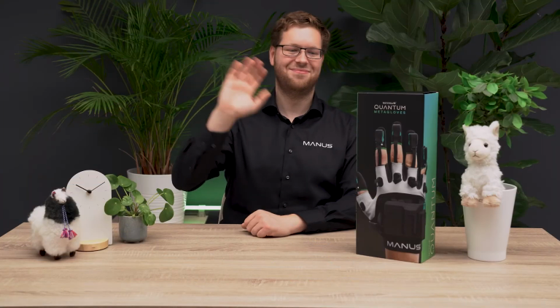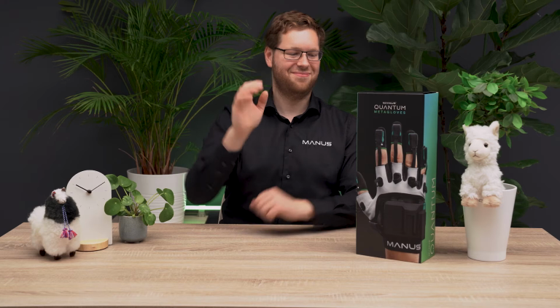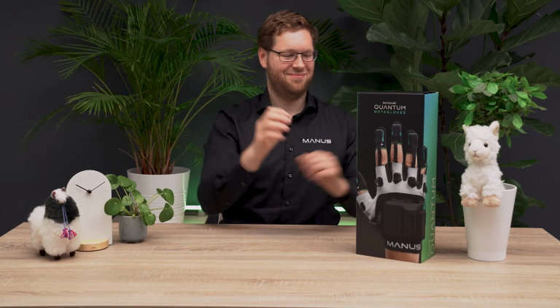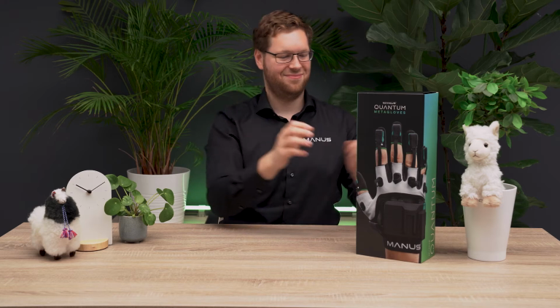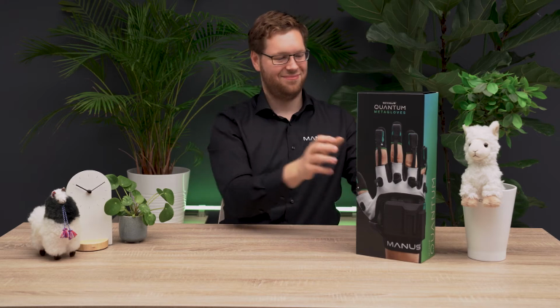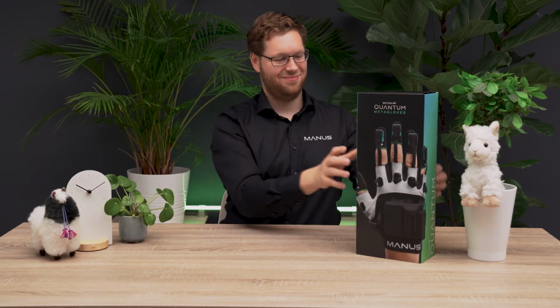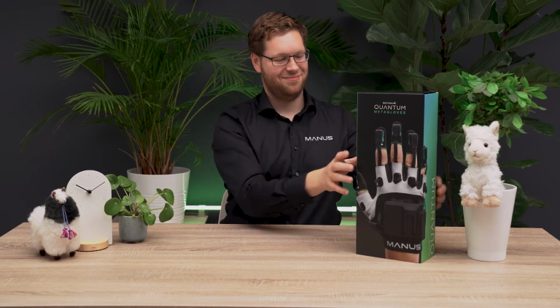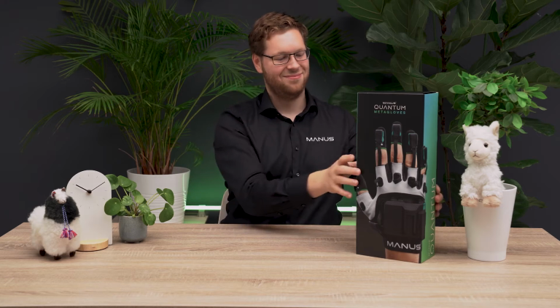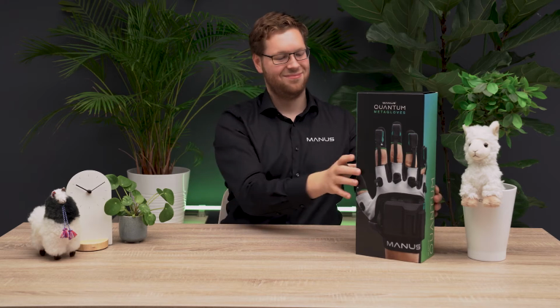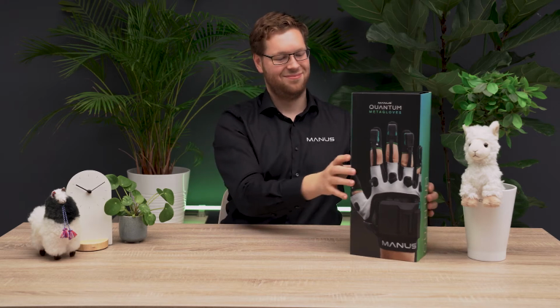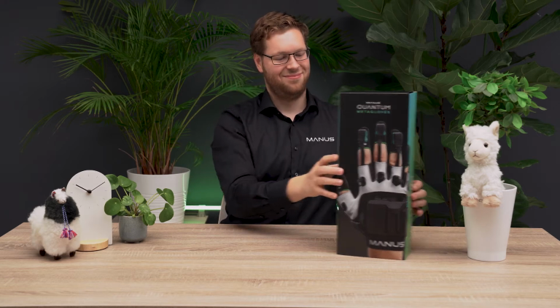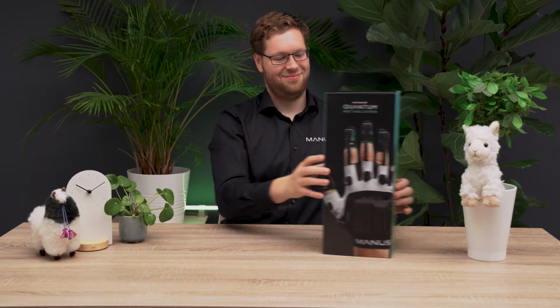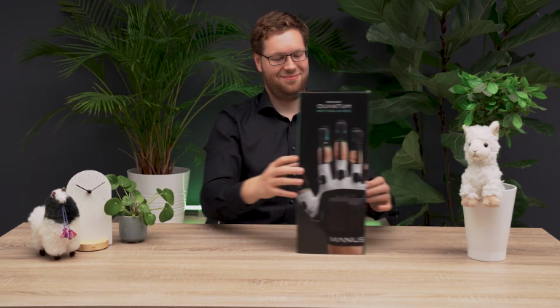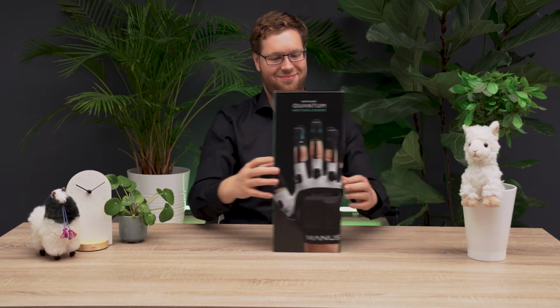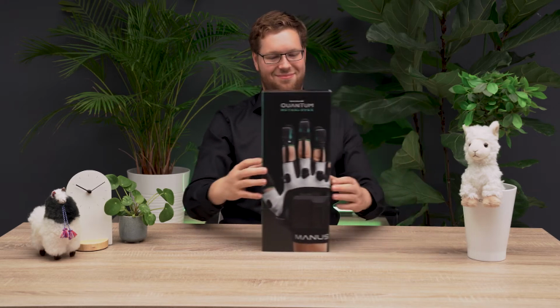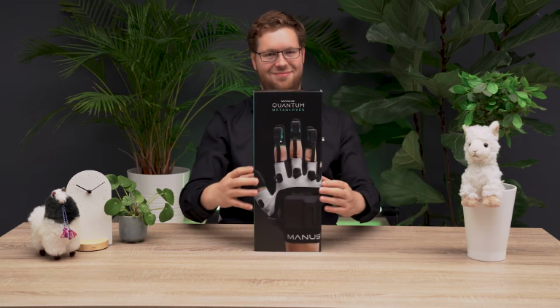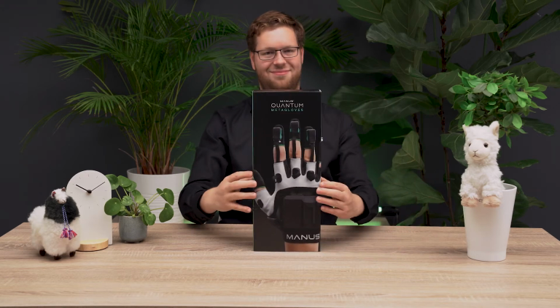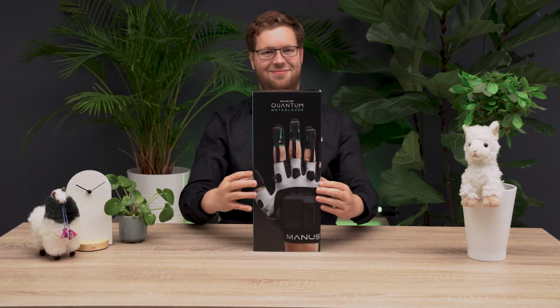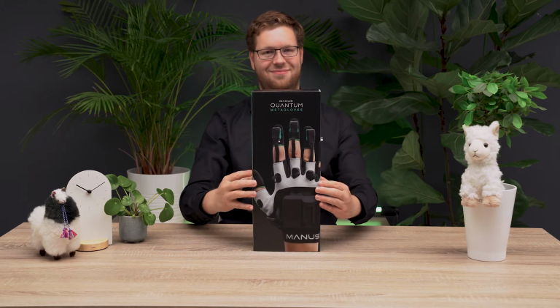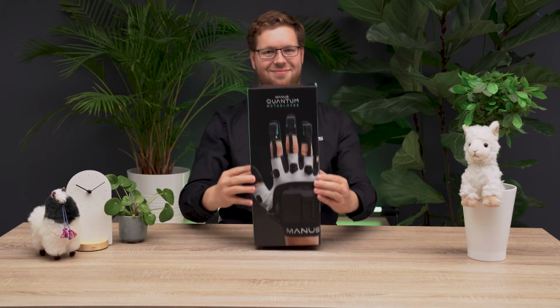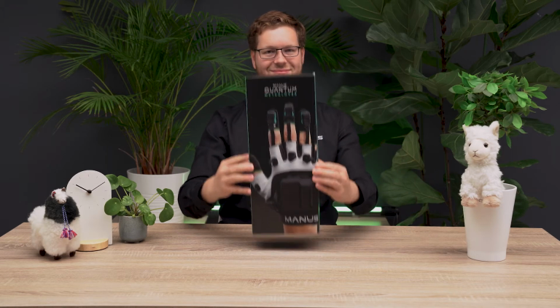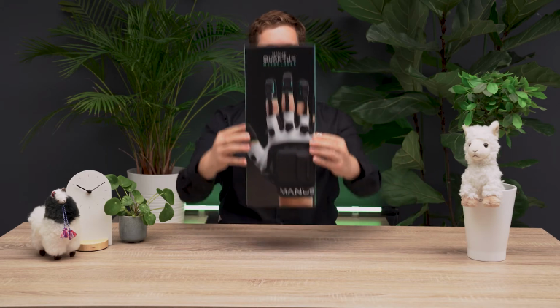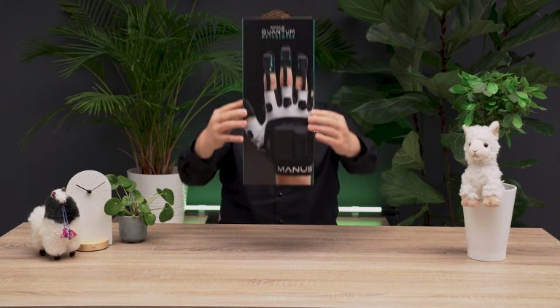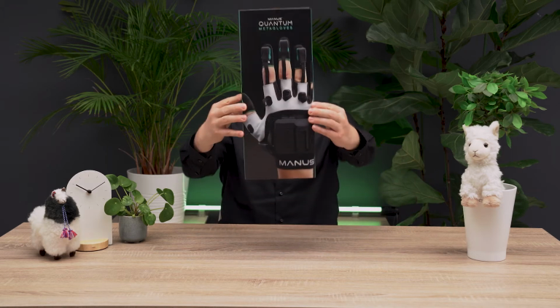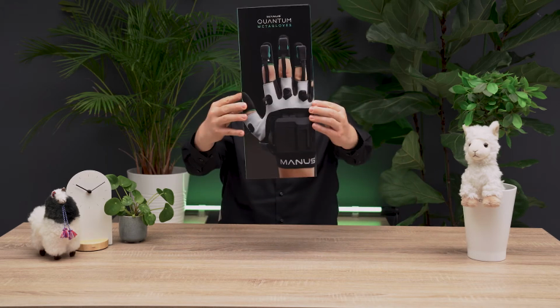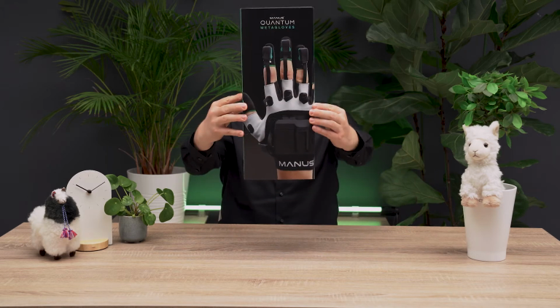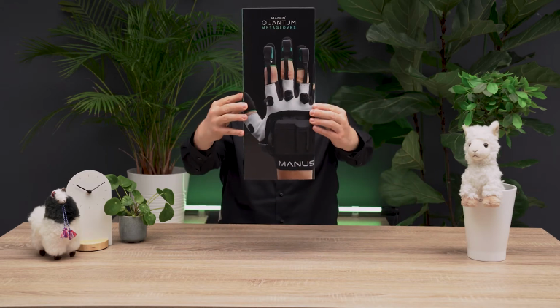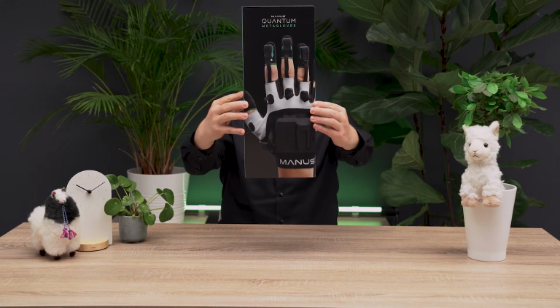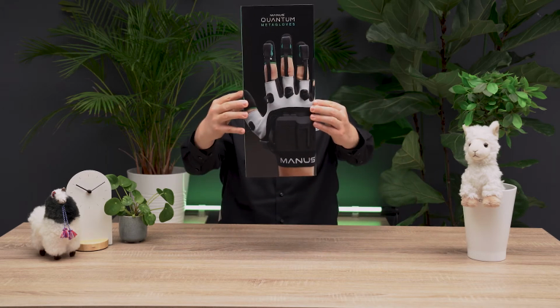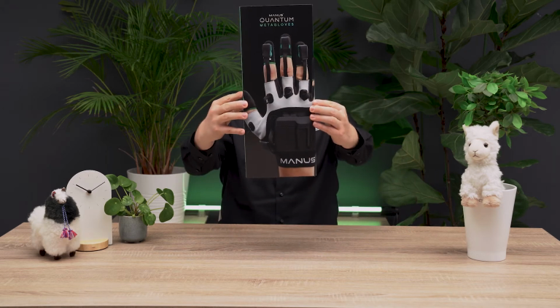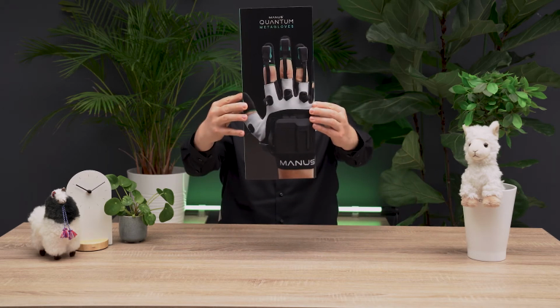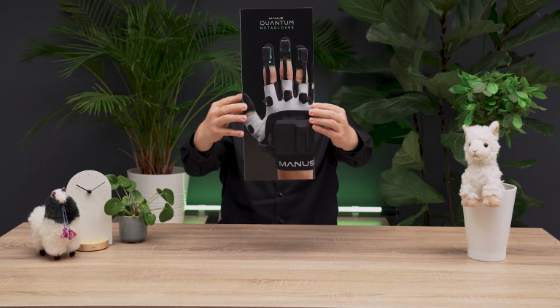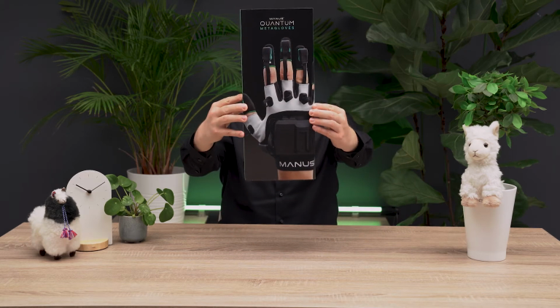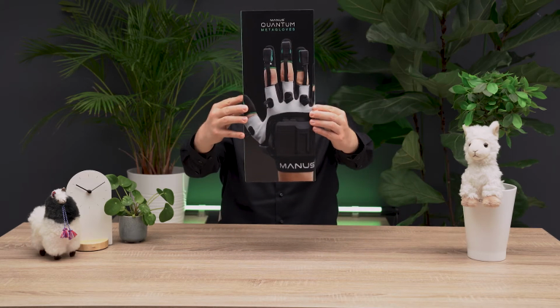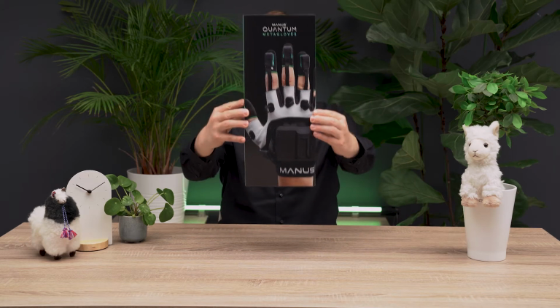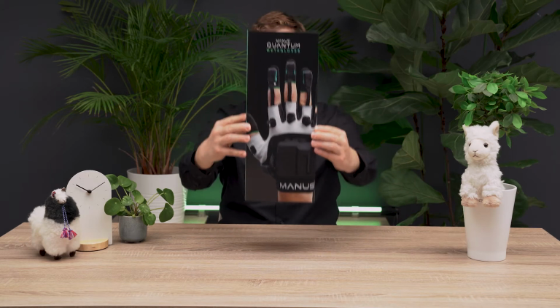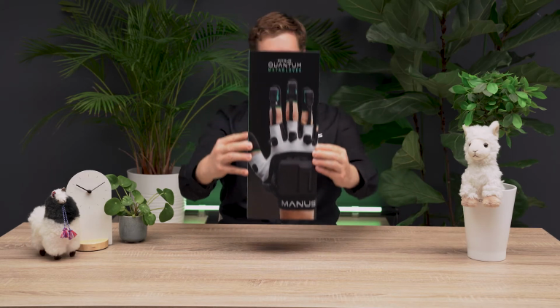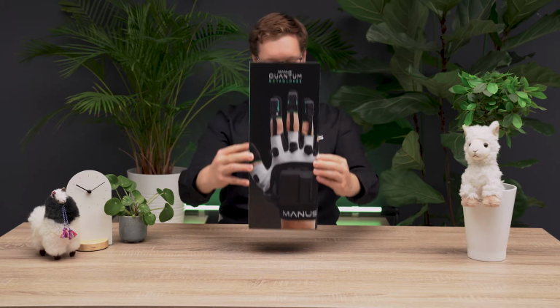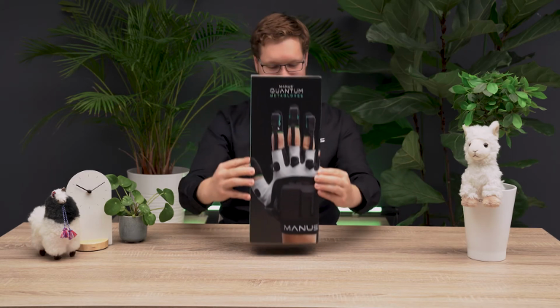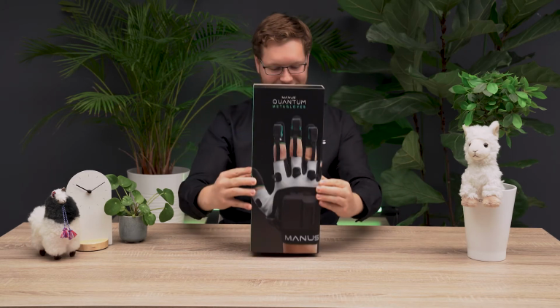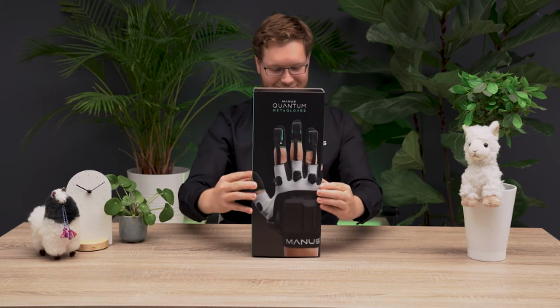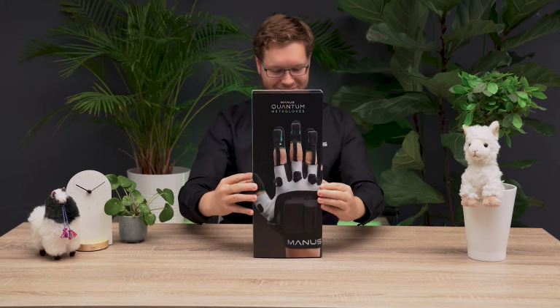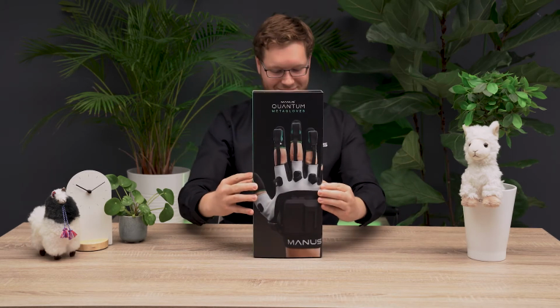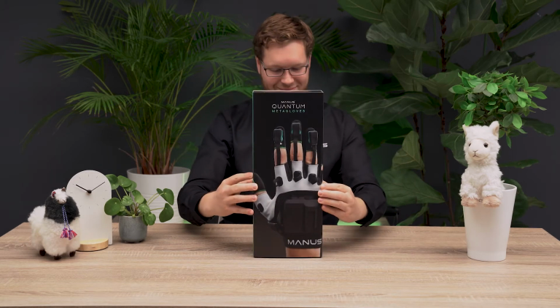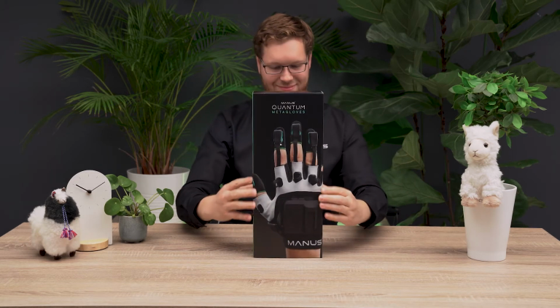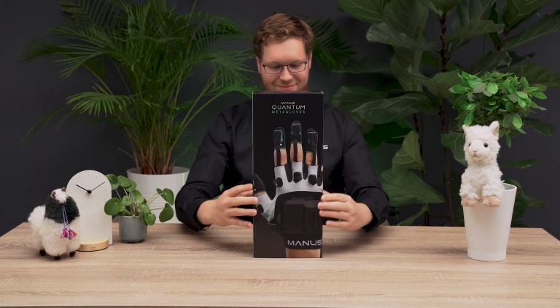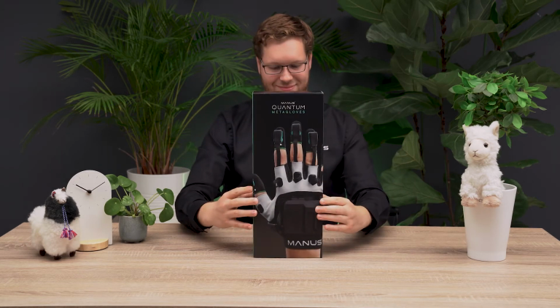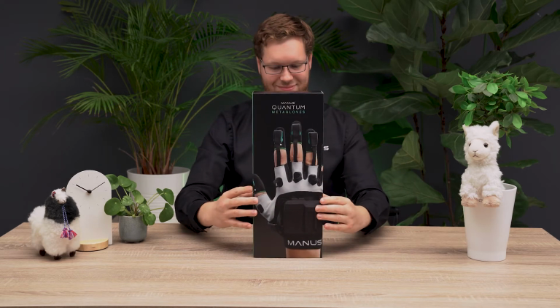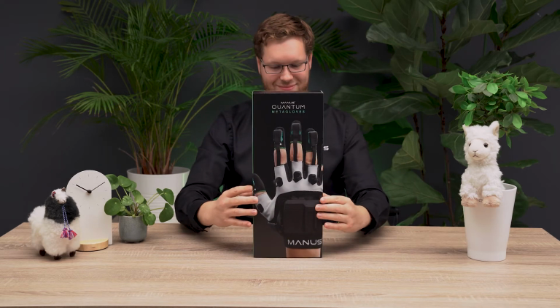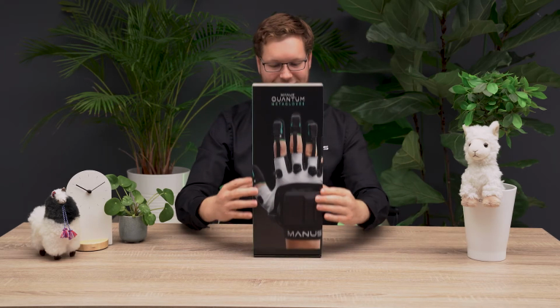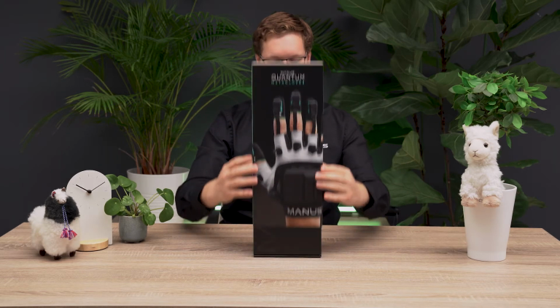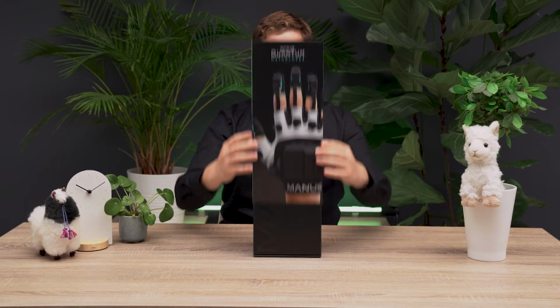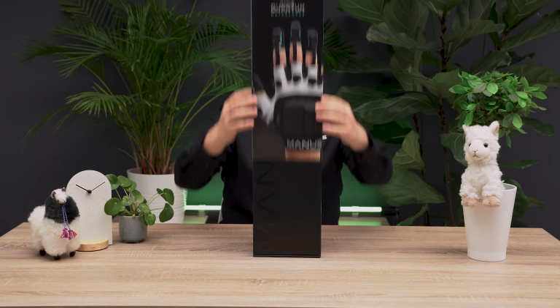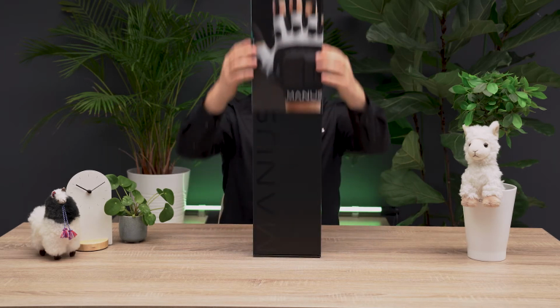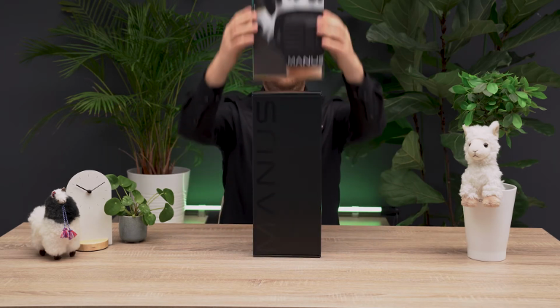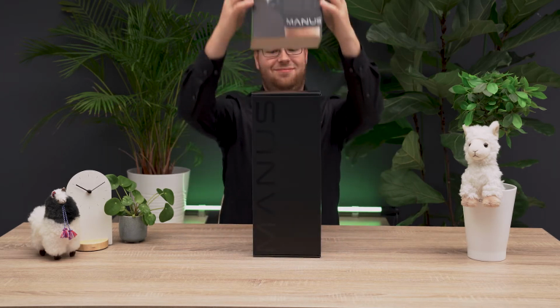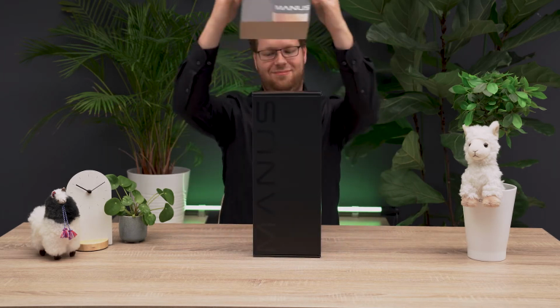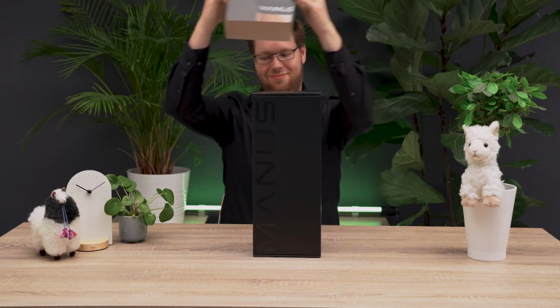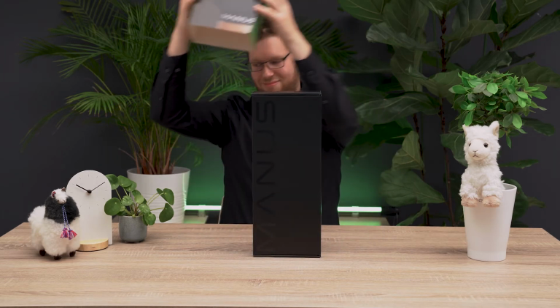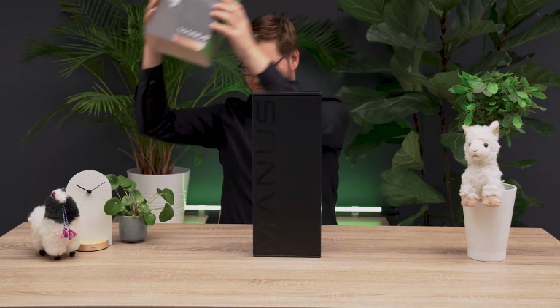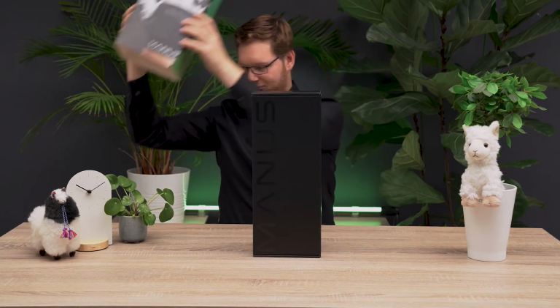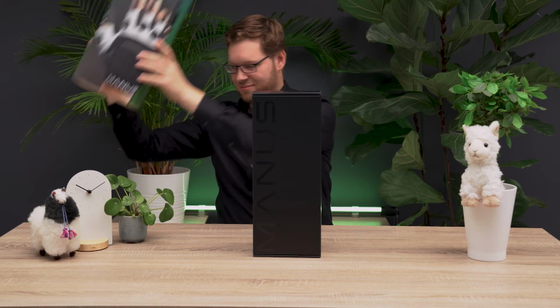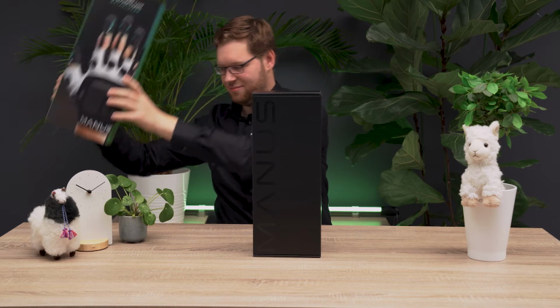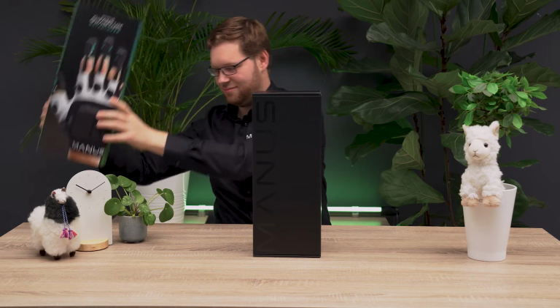Hi and welcome. In this video we will show you what you will receive in the box together with the Manus Quantum Metacloss.